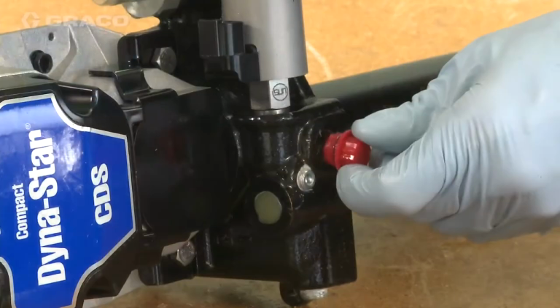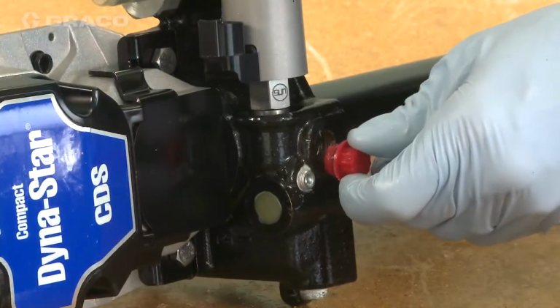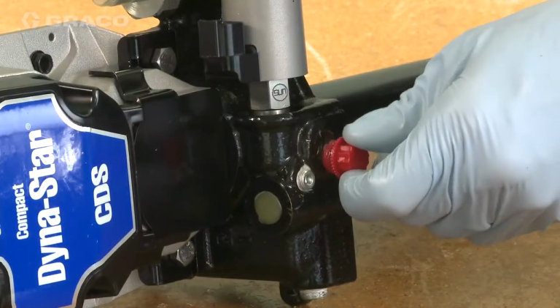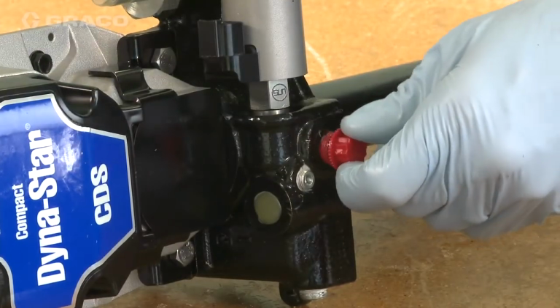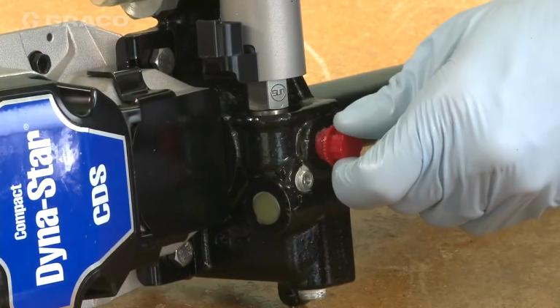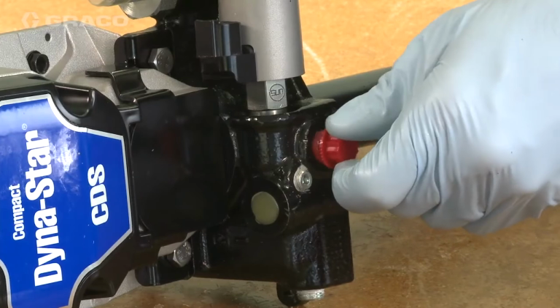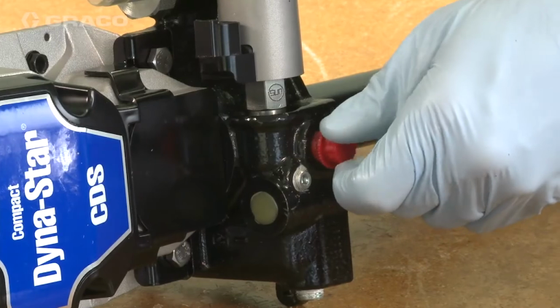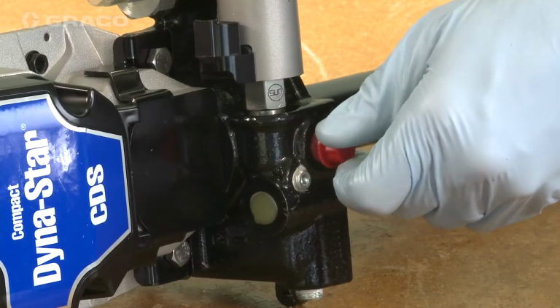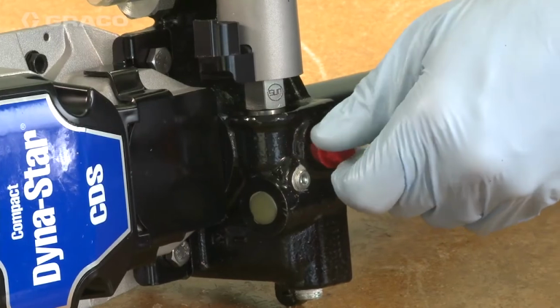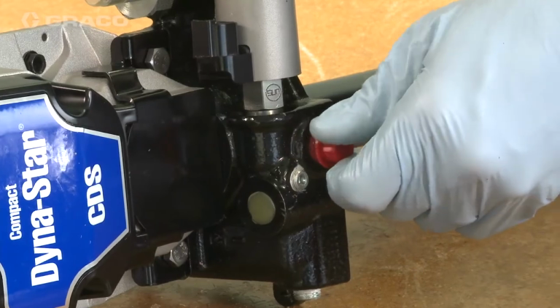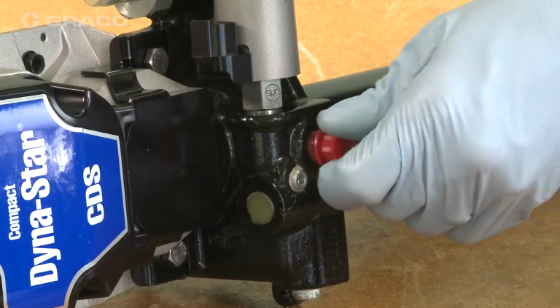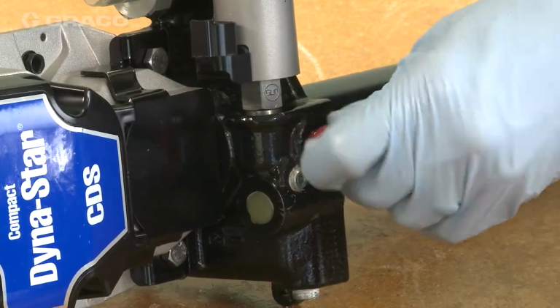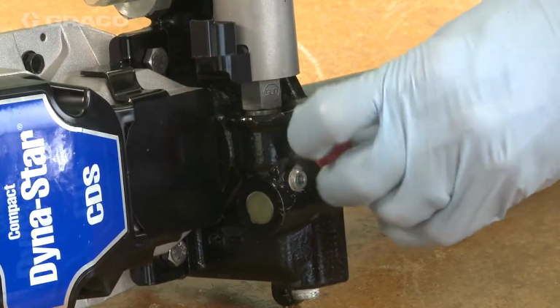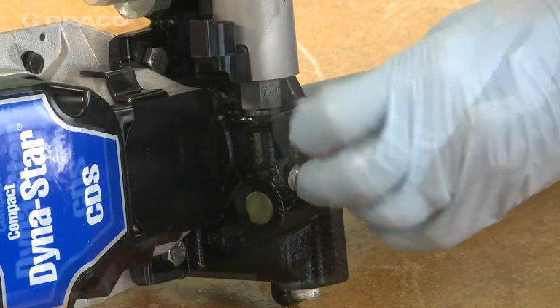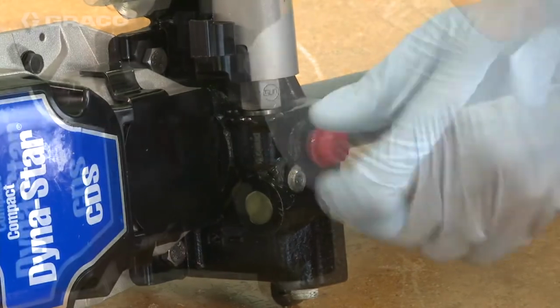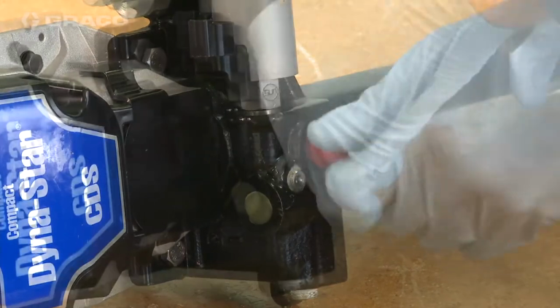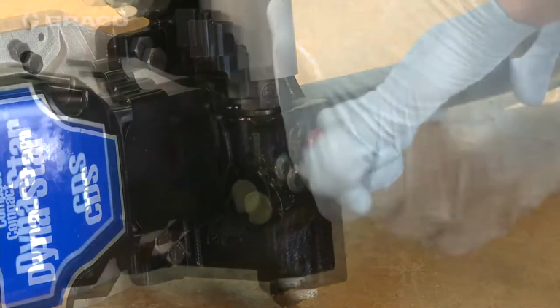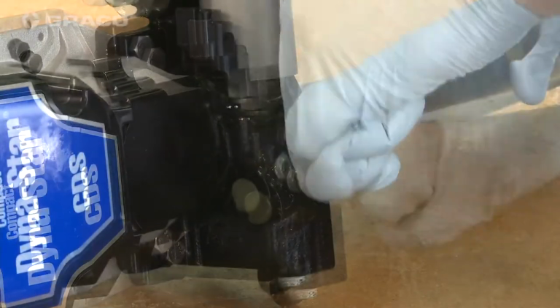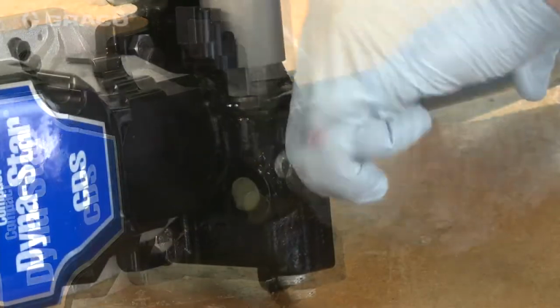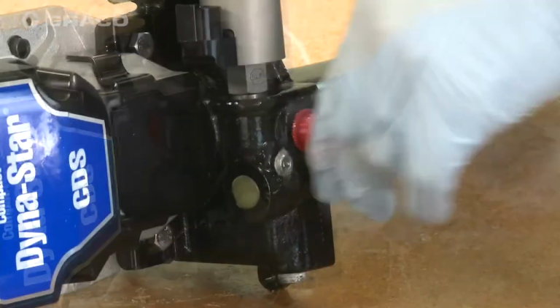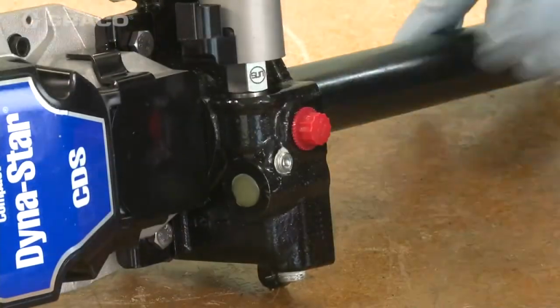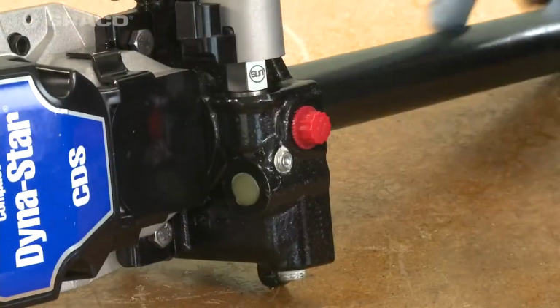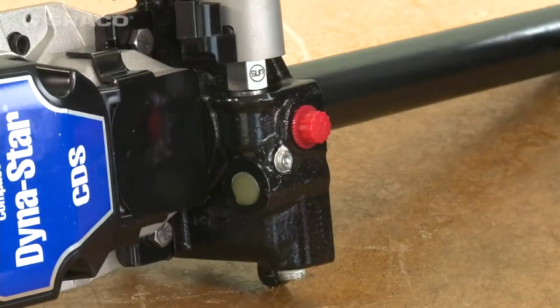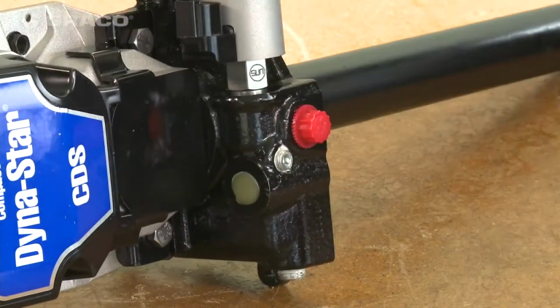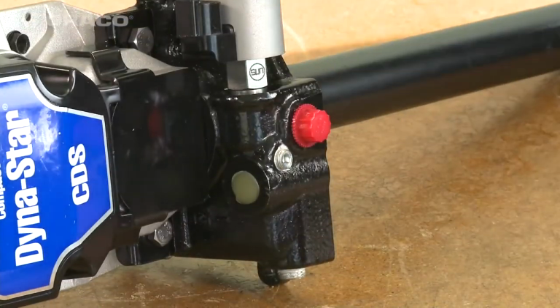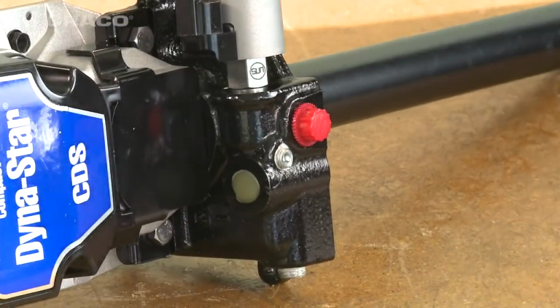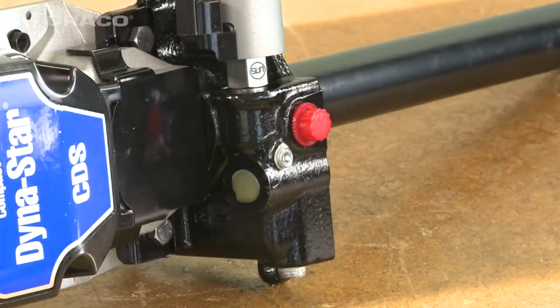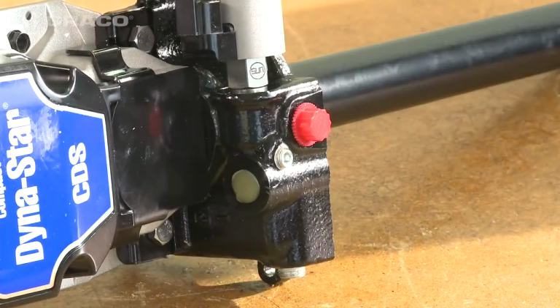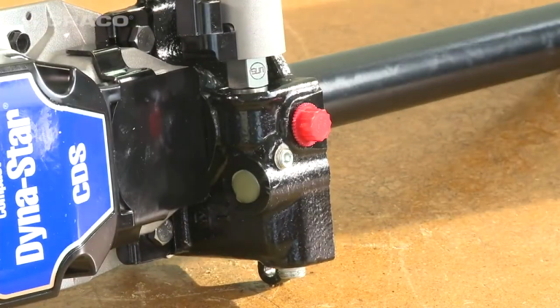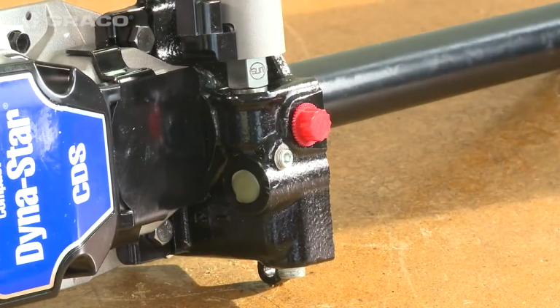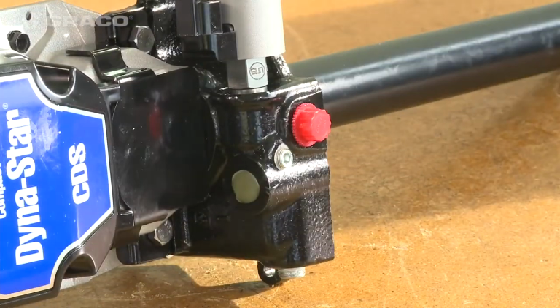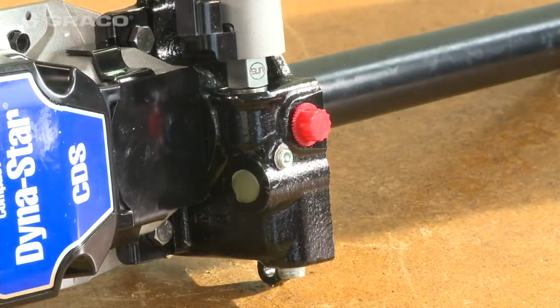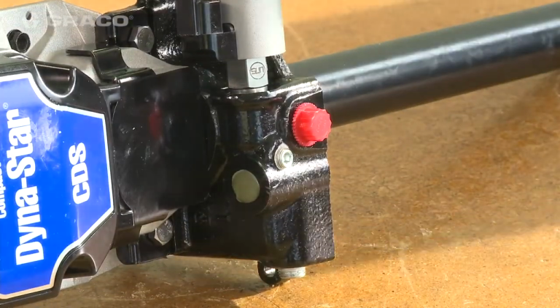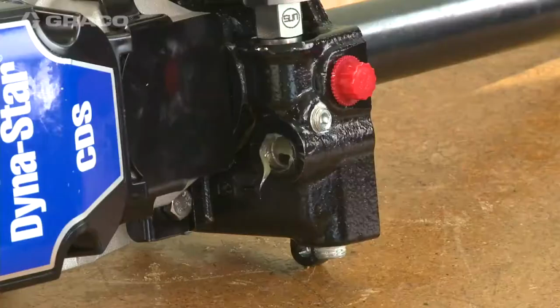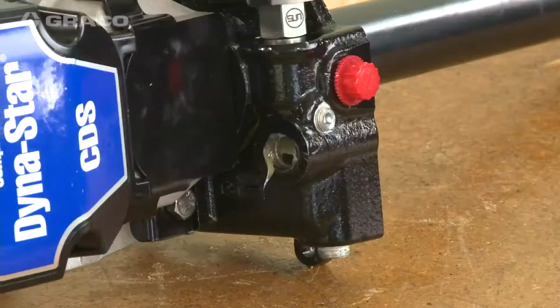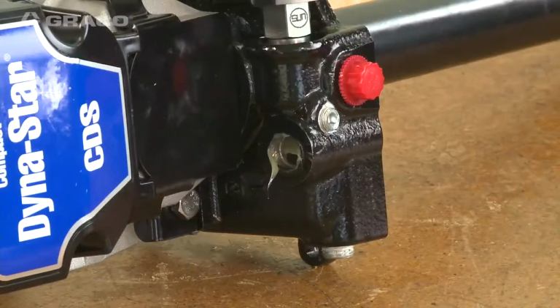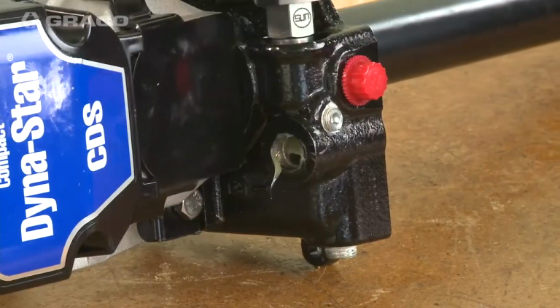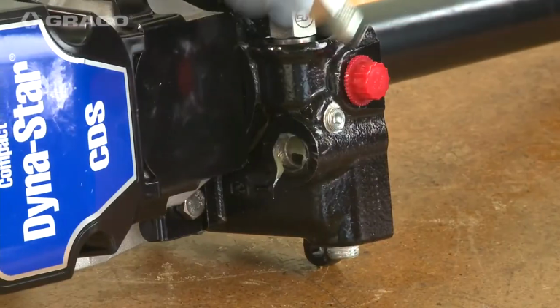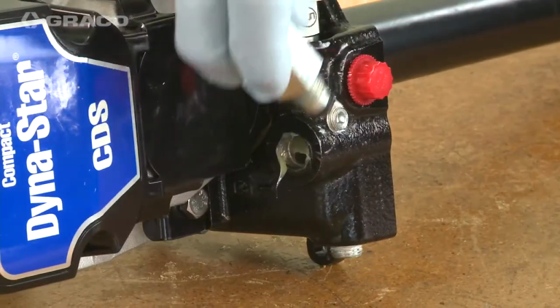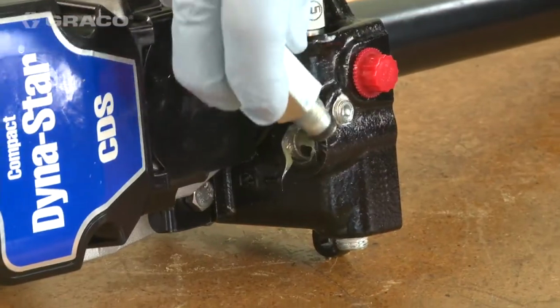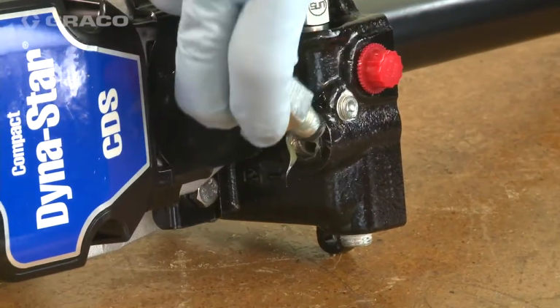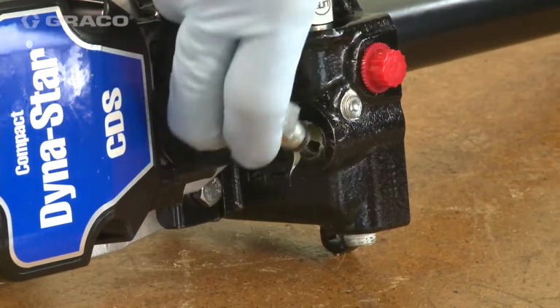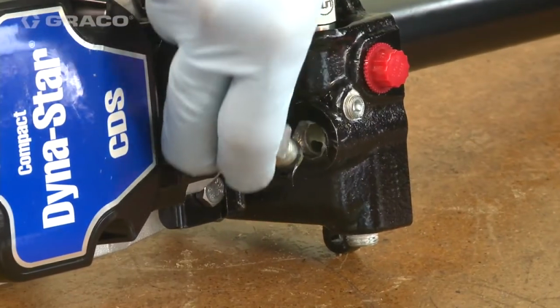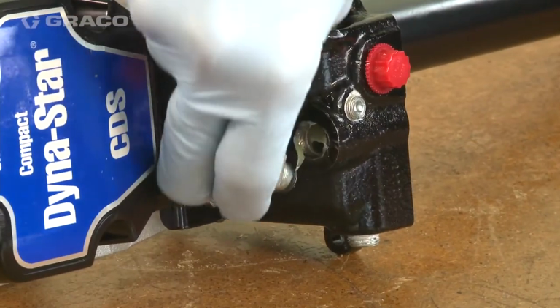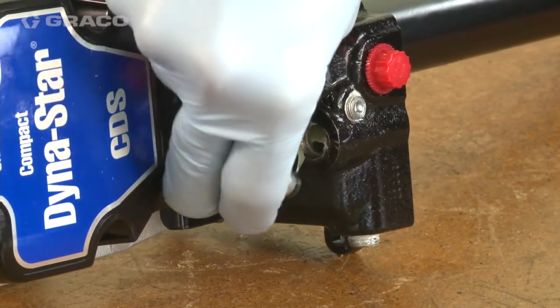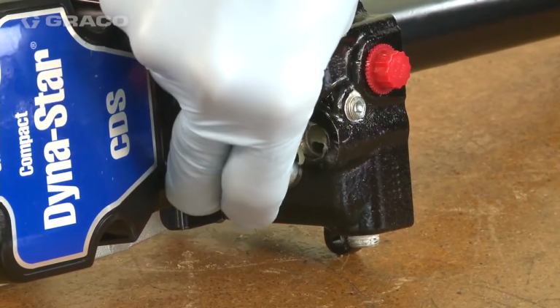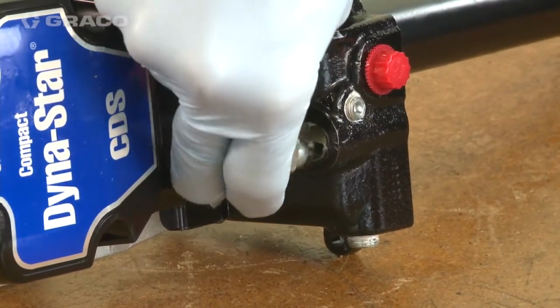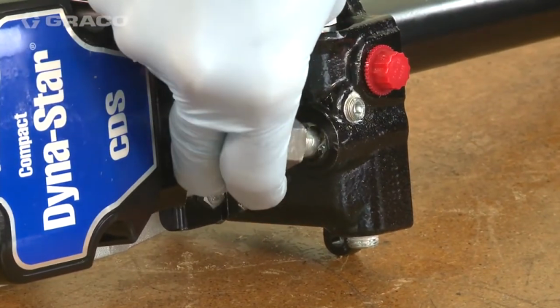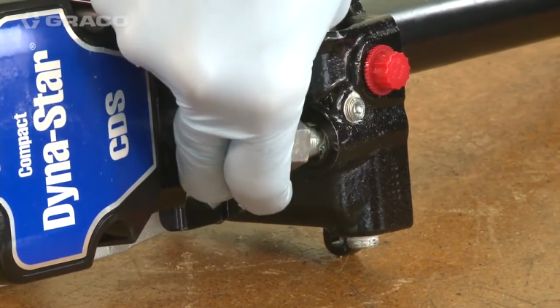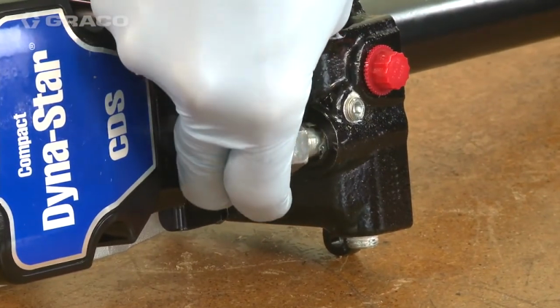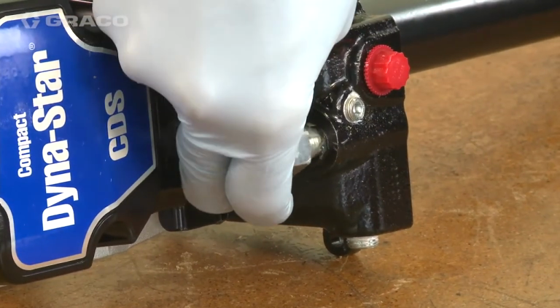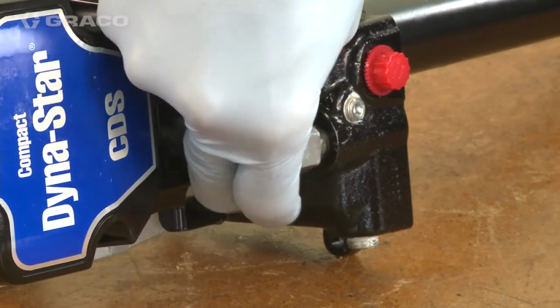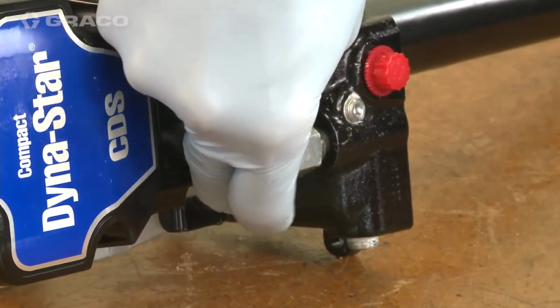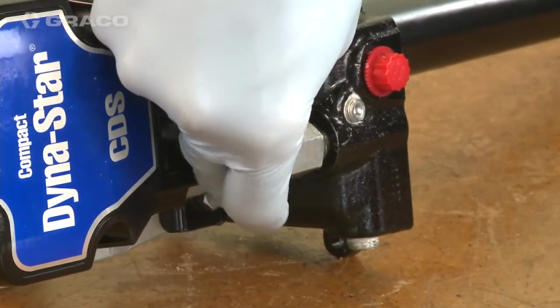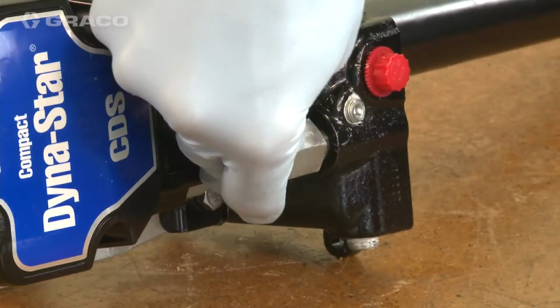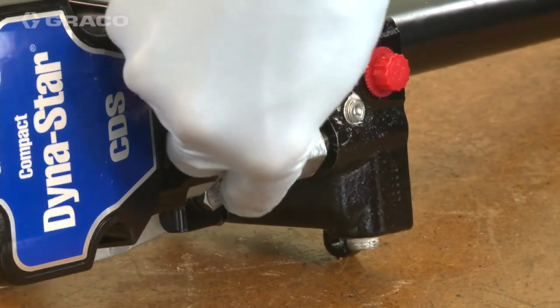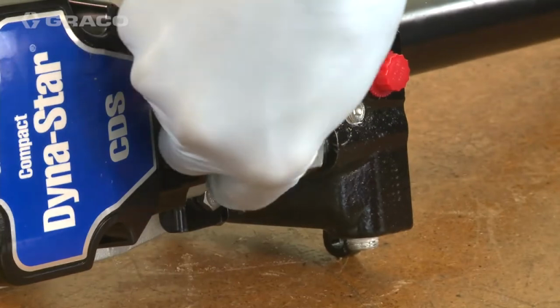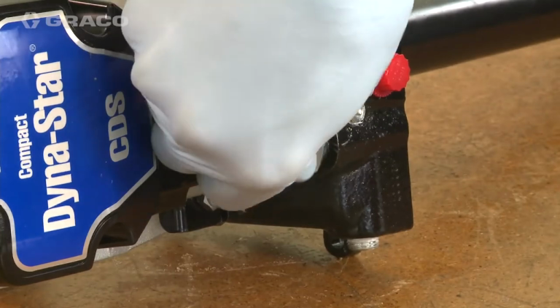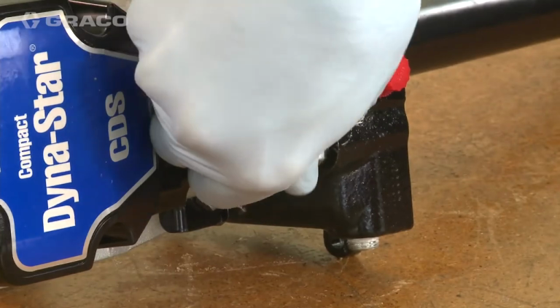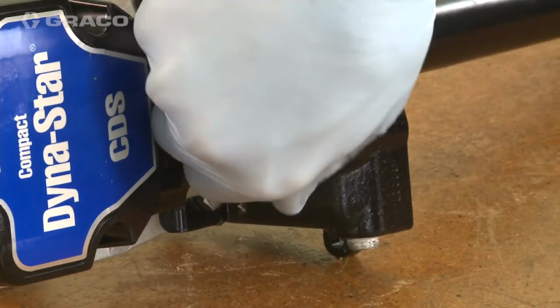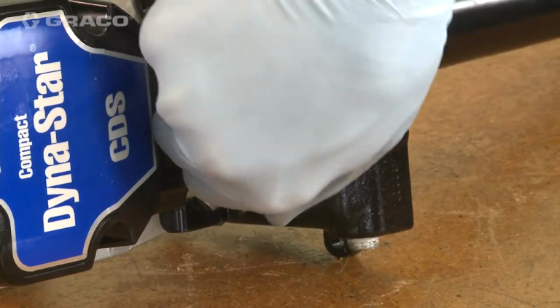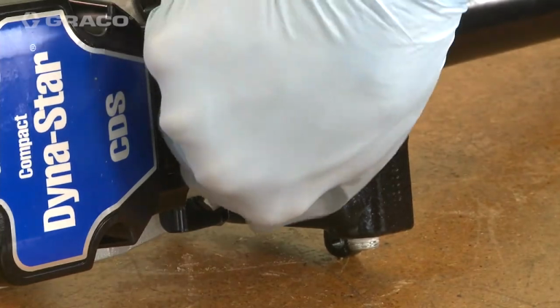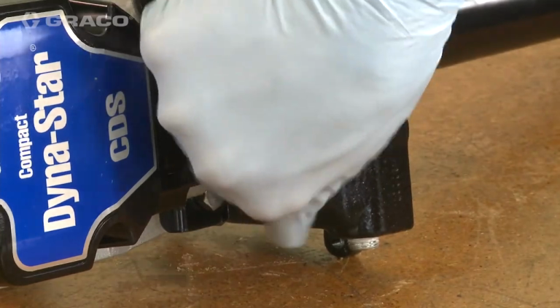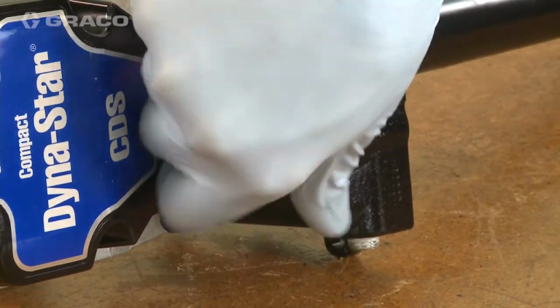Plug the outlet port. Replace the pressure relief valve cartridge and torque to 8 foot-pounds.